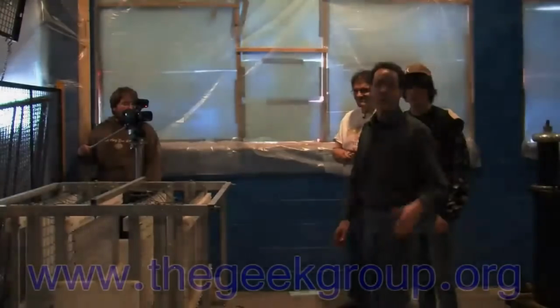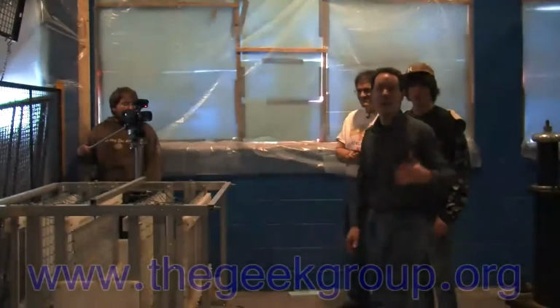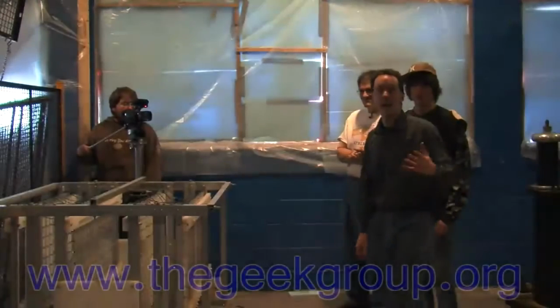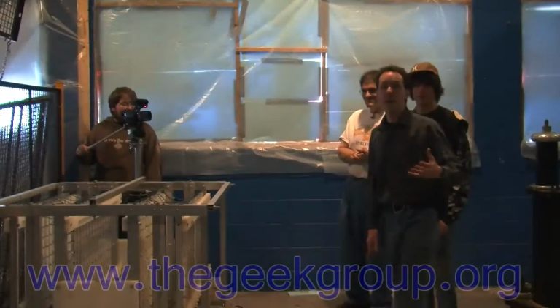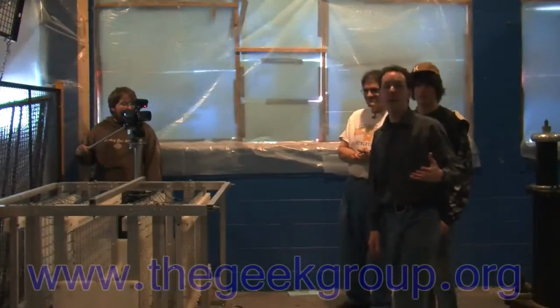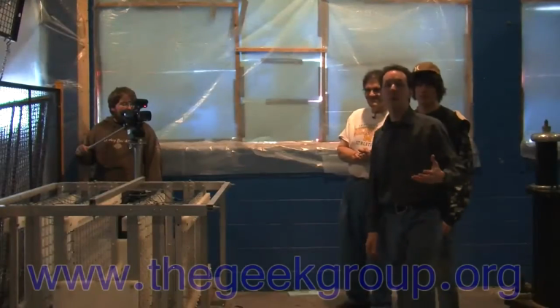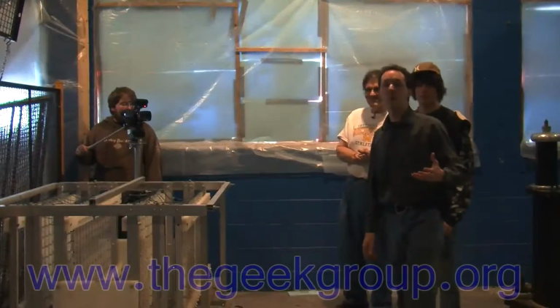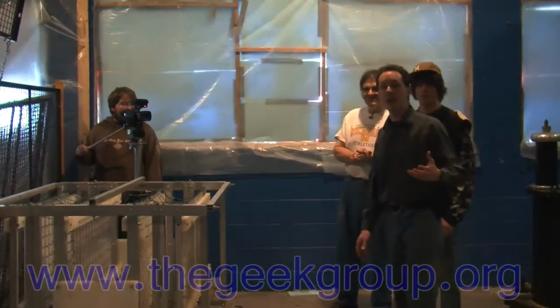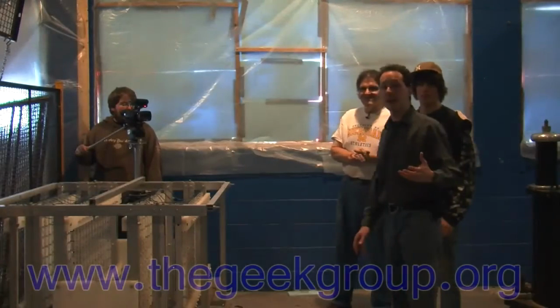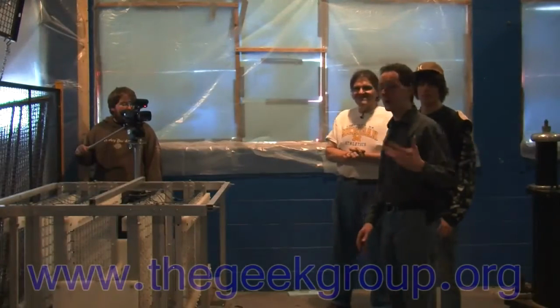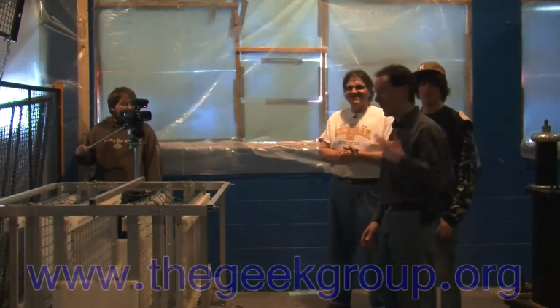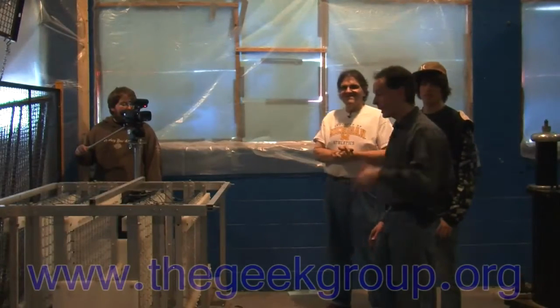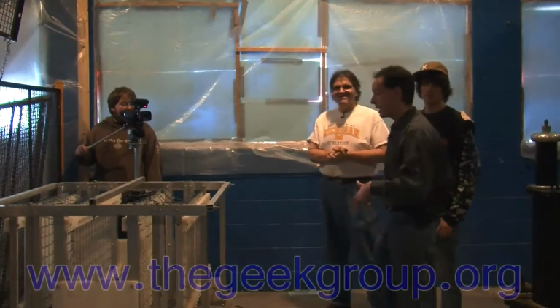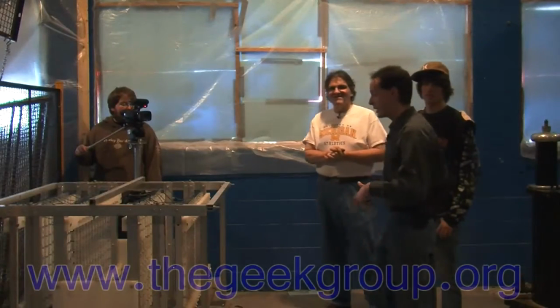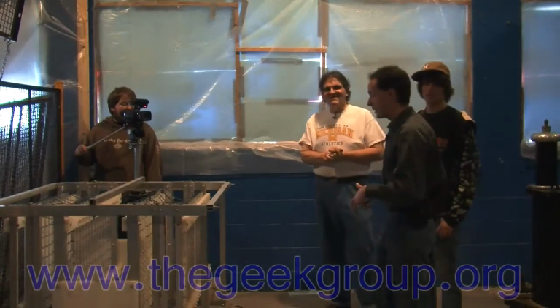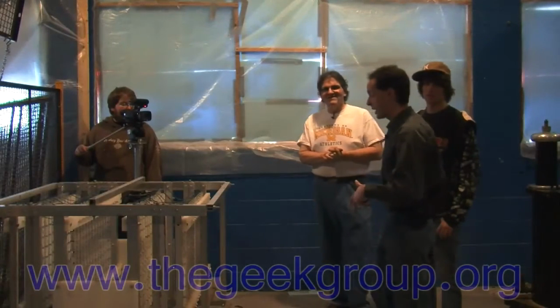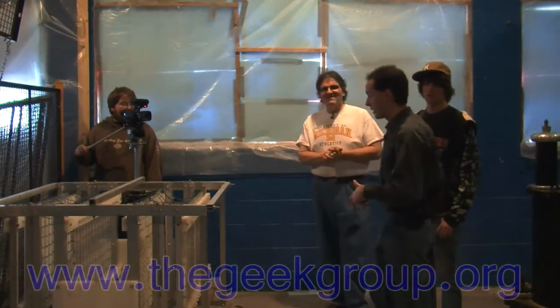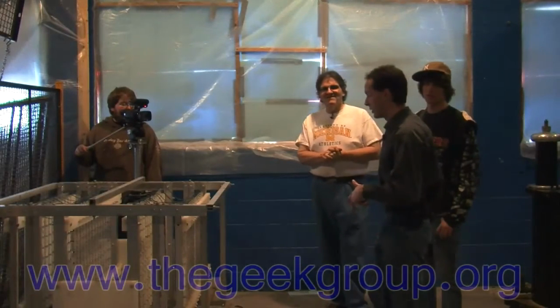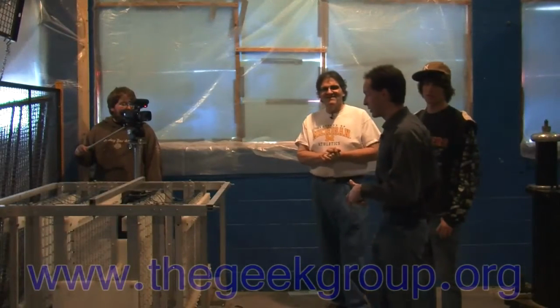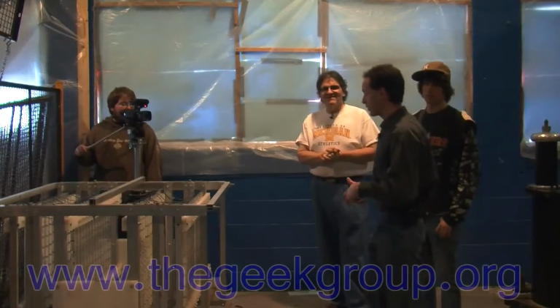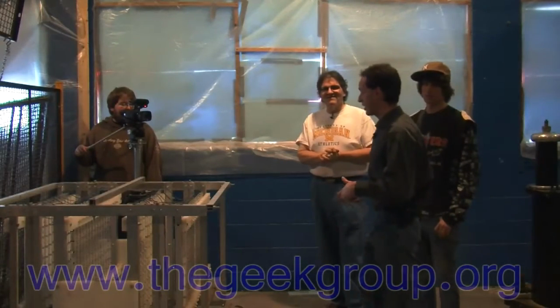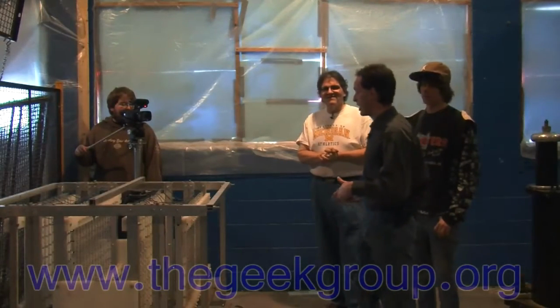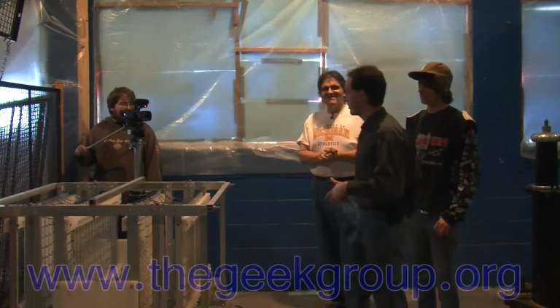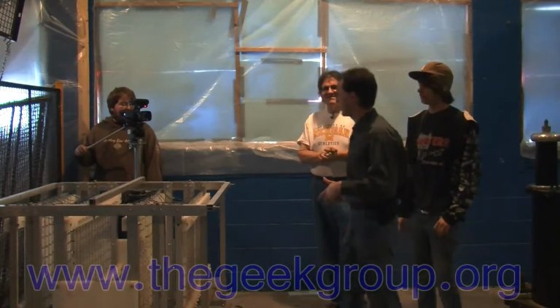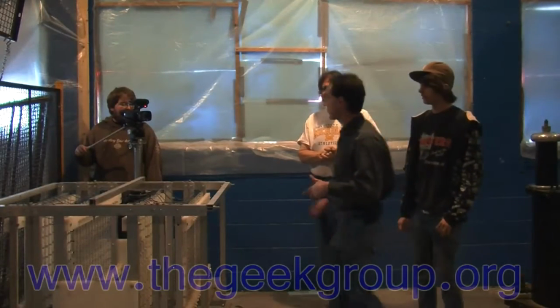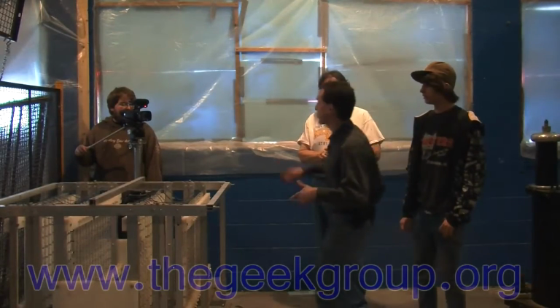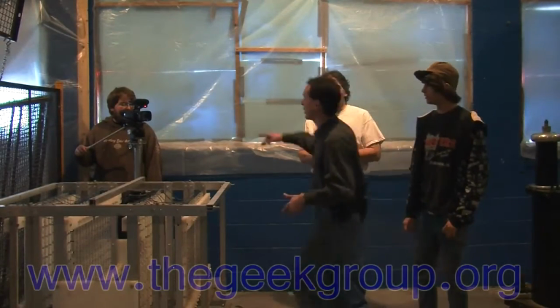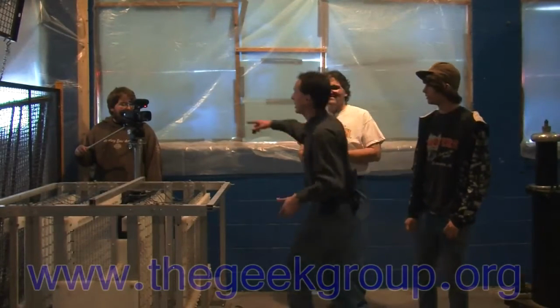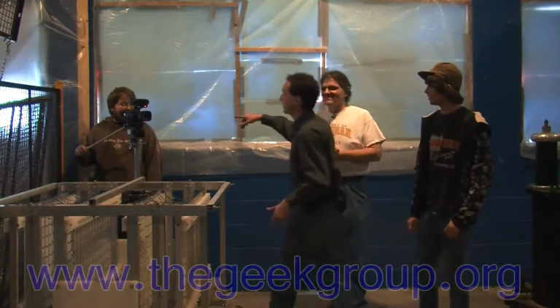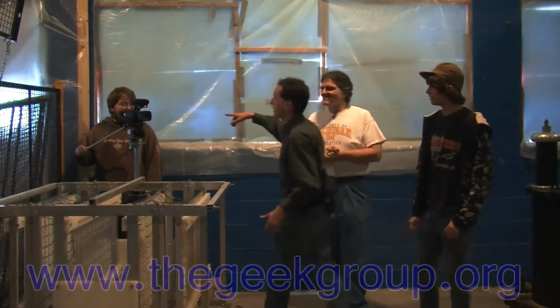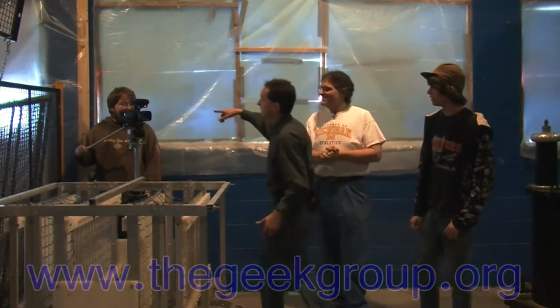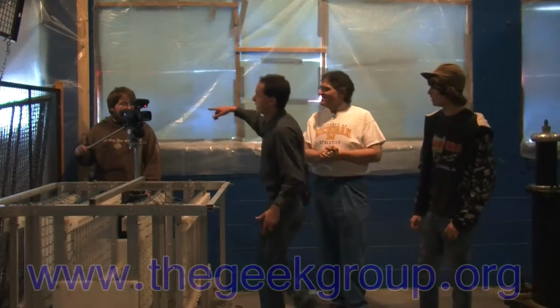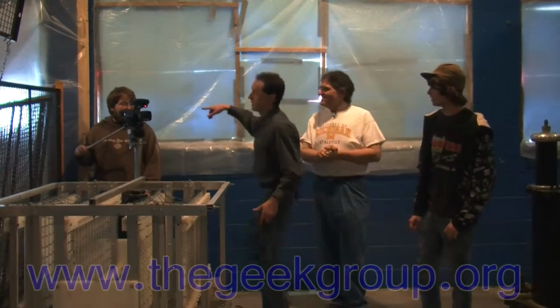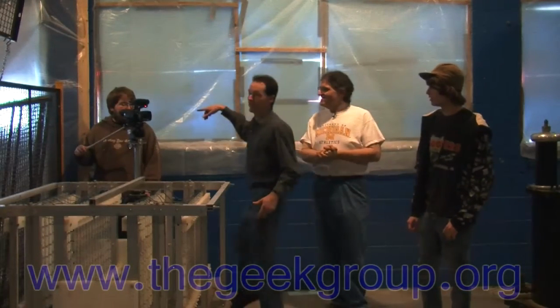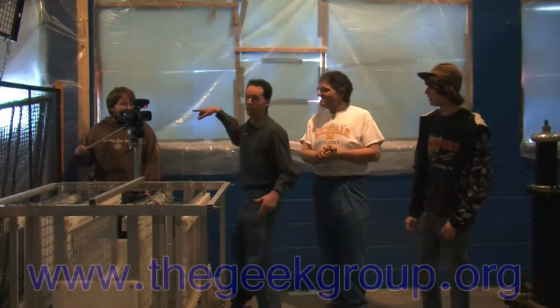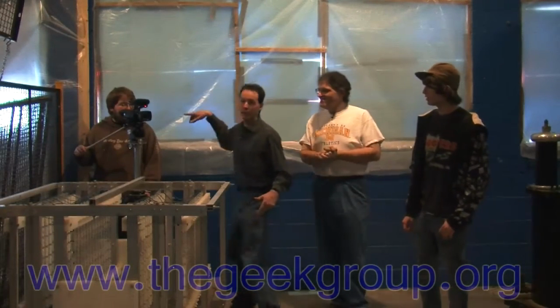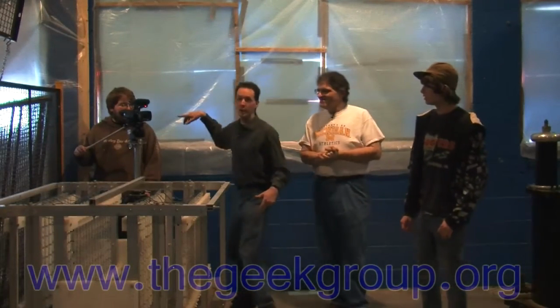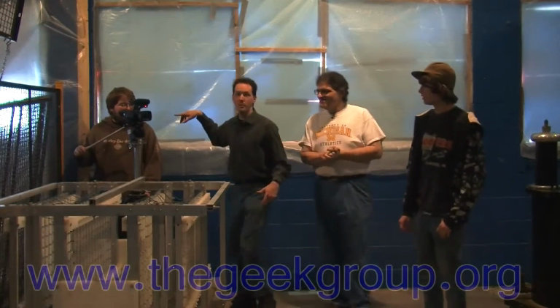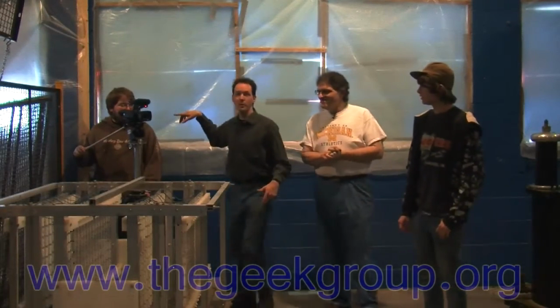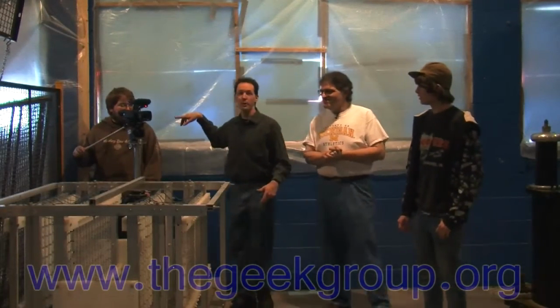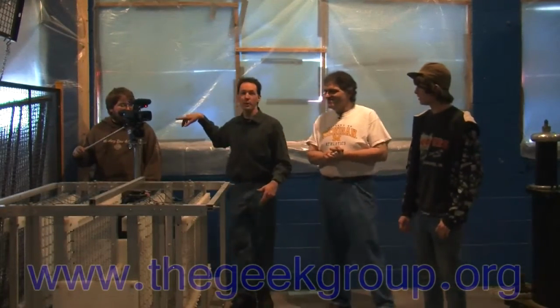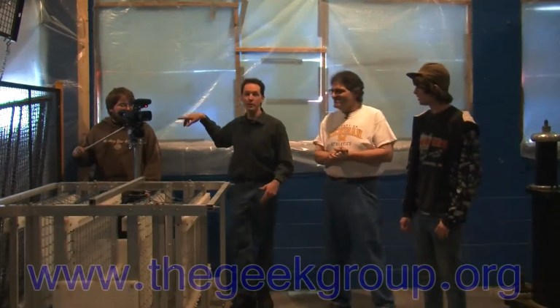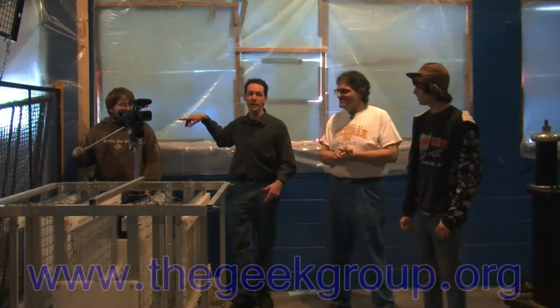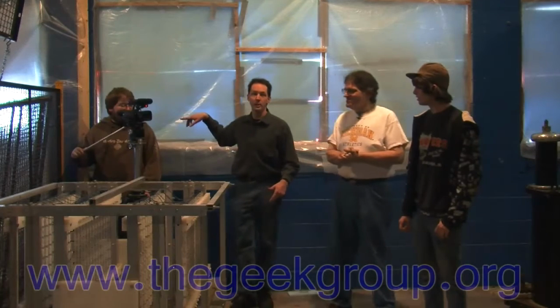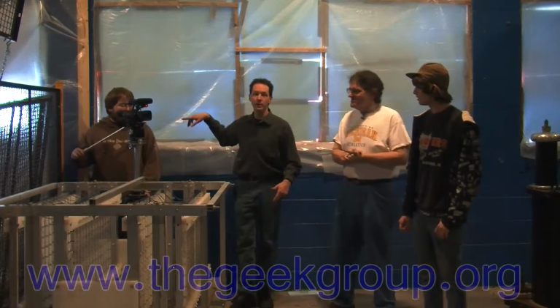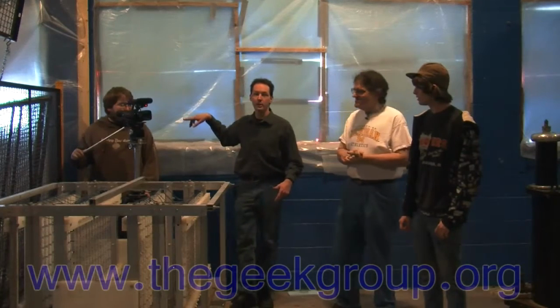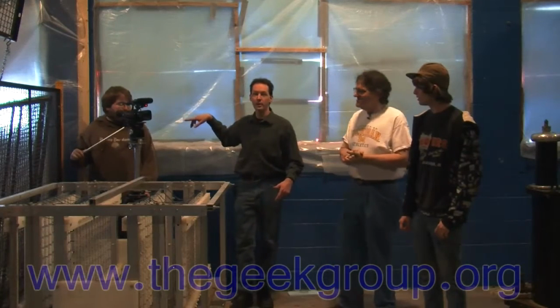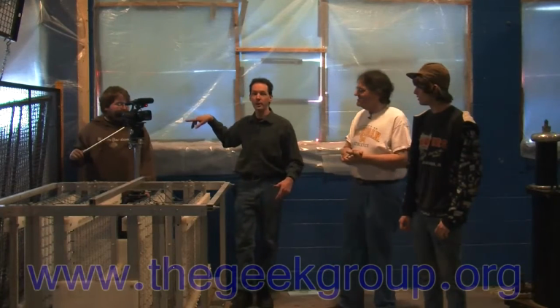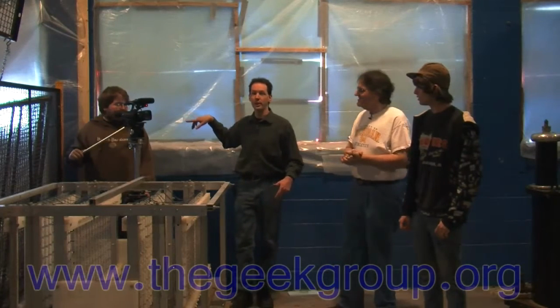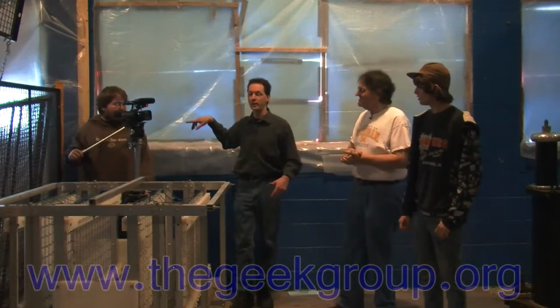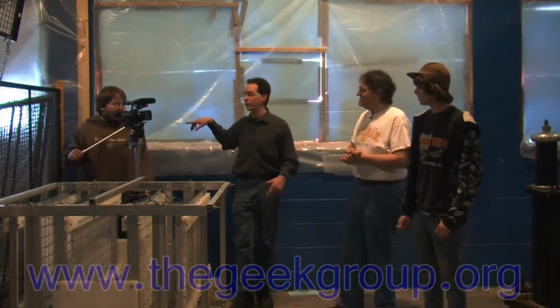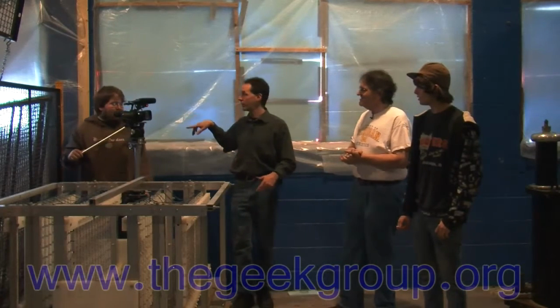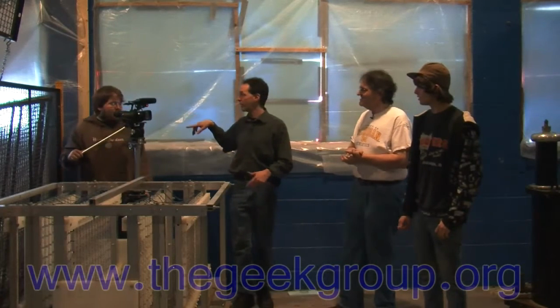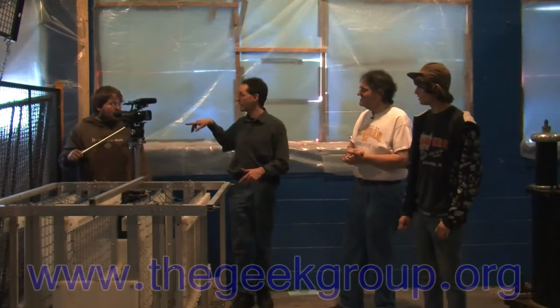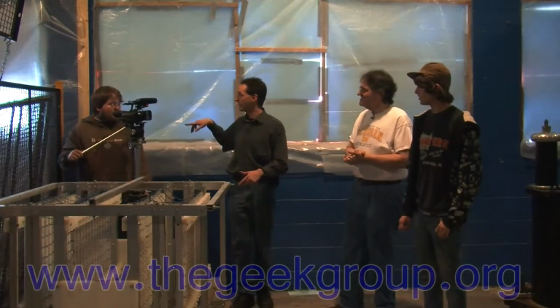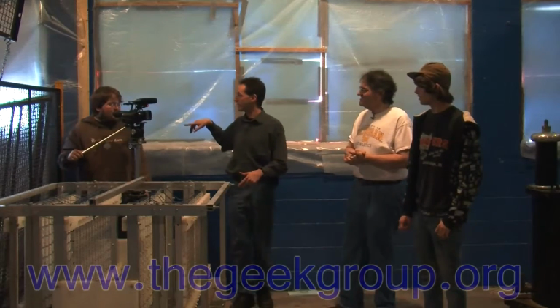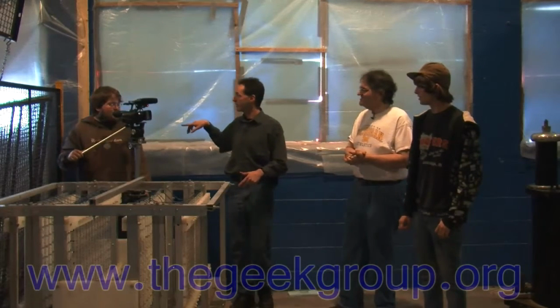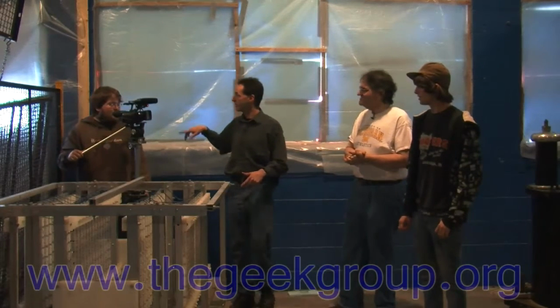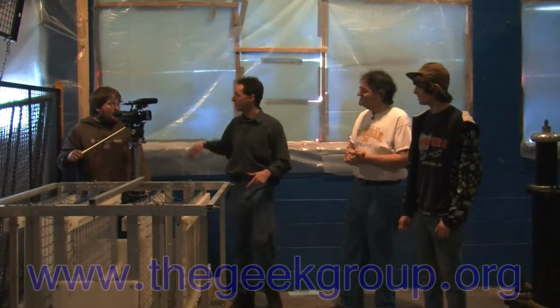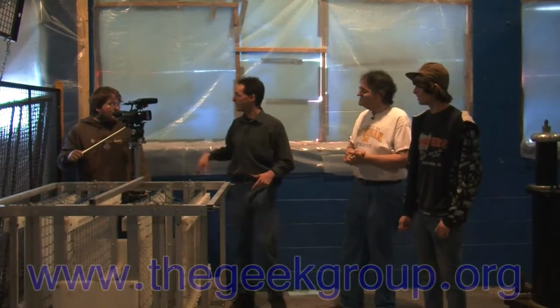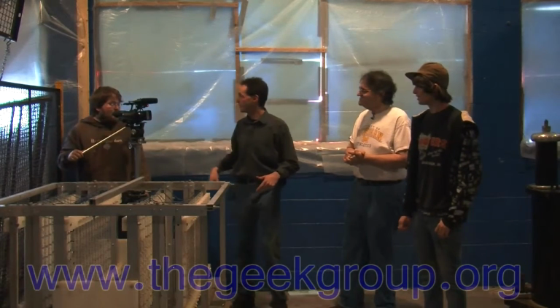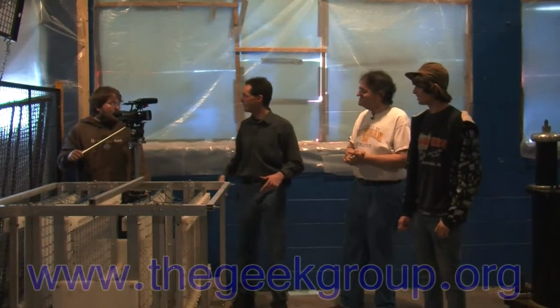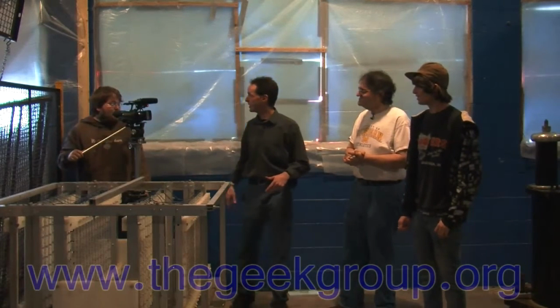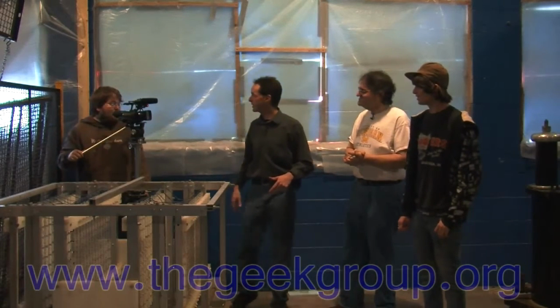All right guys, we're back. We're hanging out here in the high voltage lab. This is Nick over here on camera 2. Nobody ever gets to see Nick. So hi Nick. You having fun?